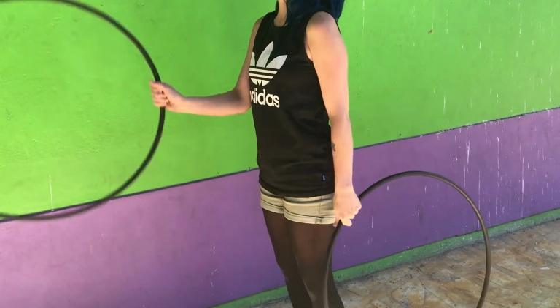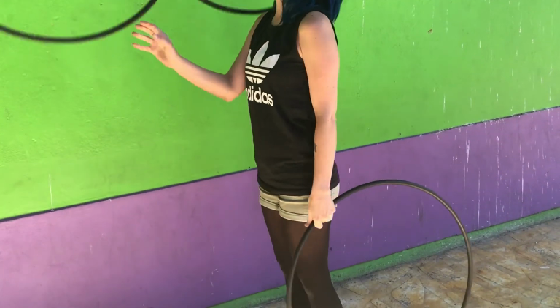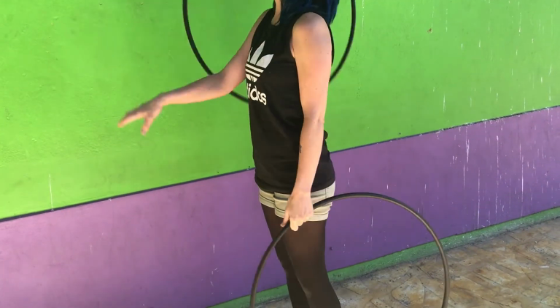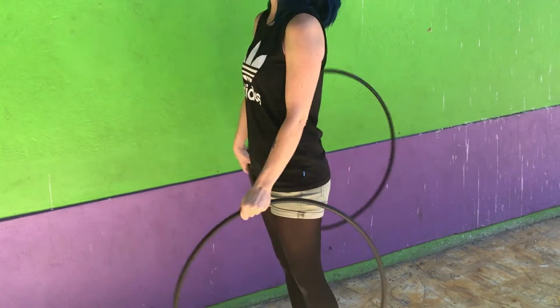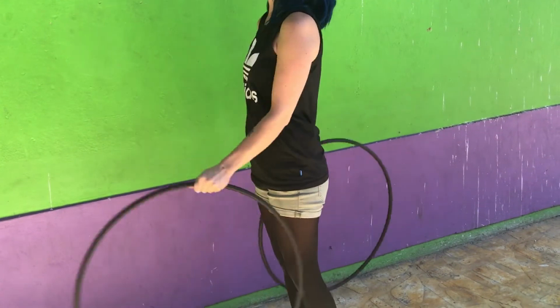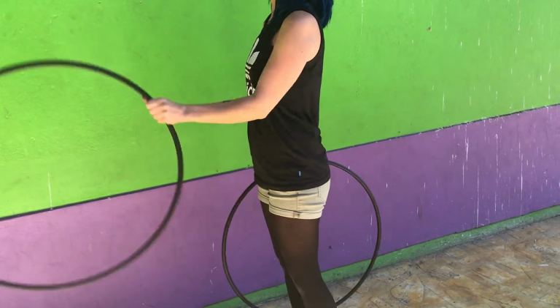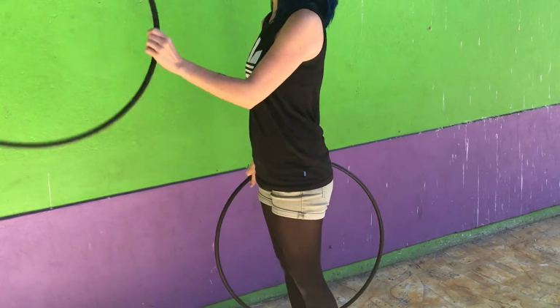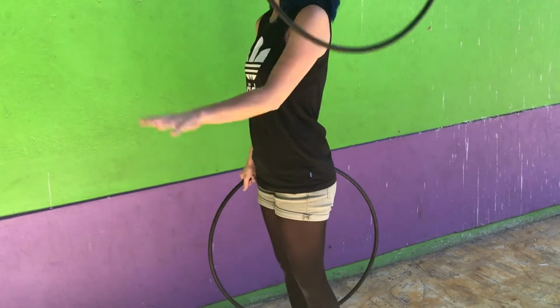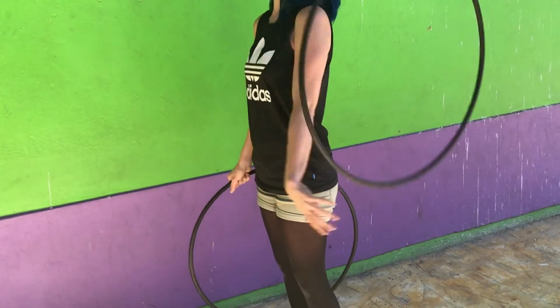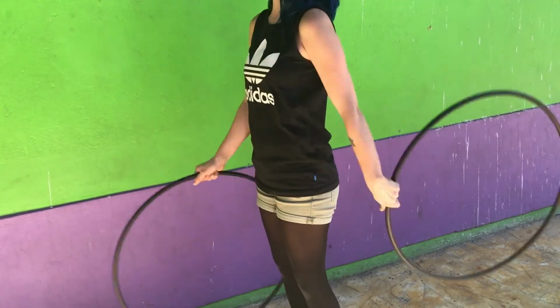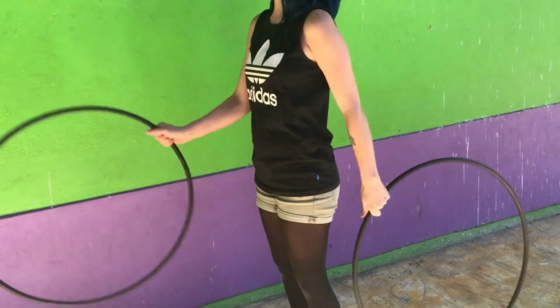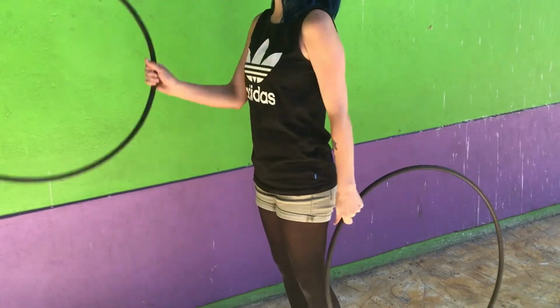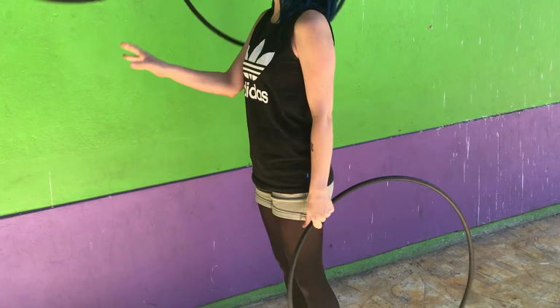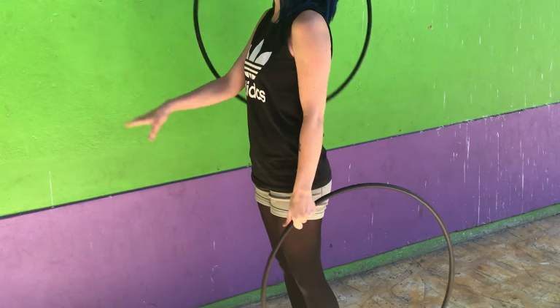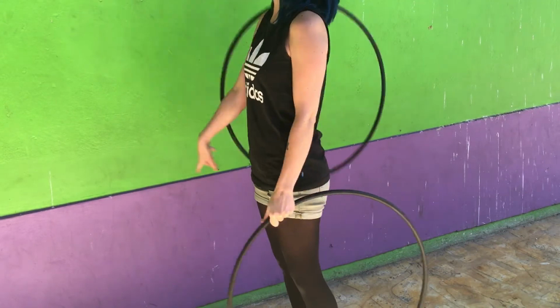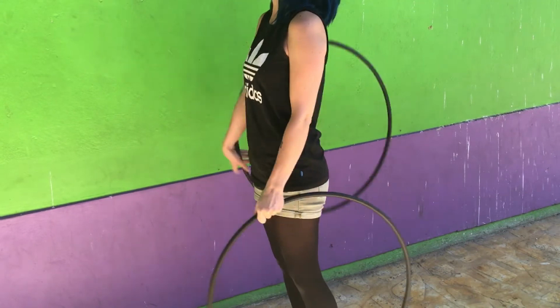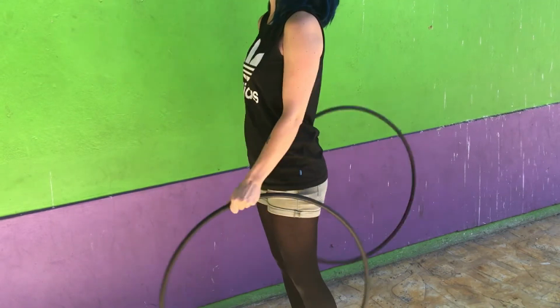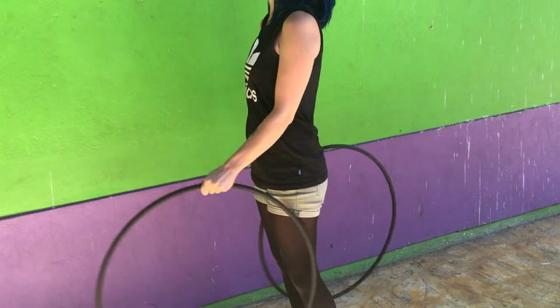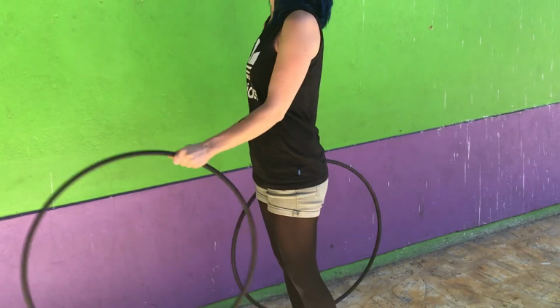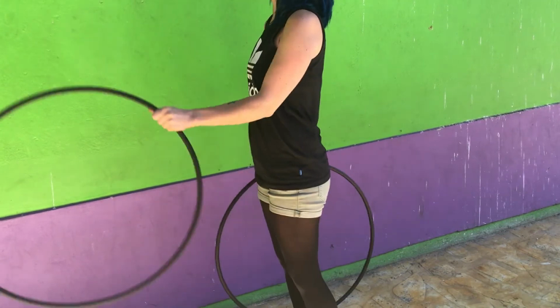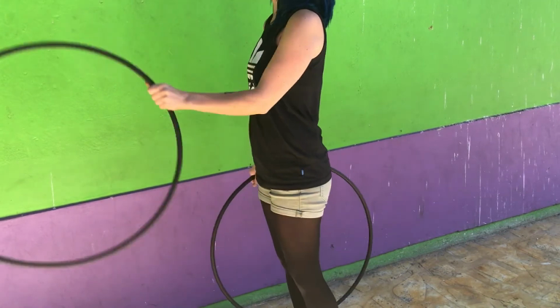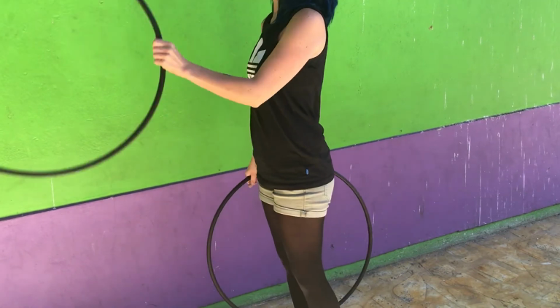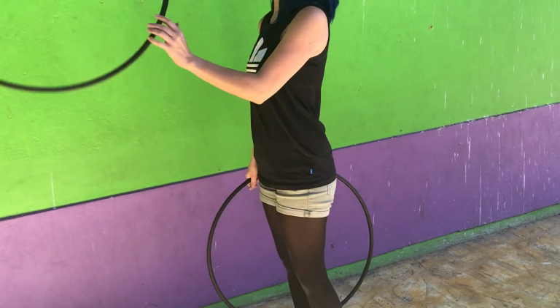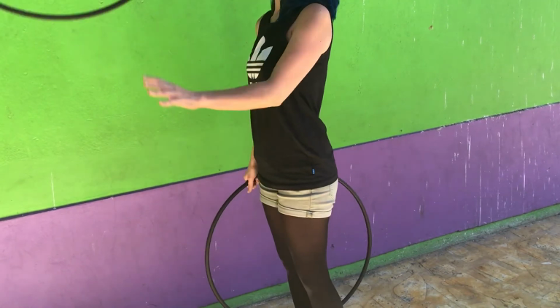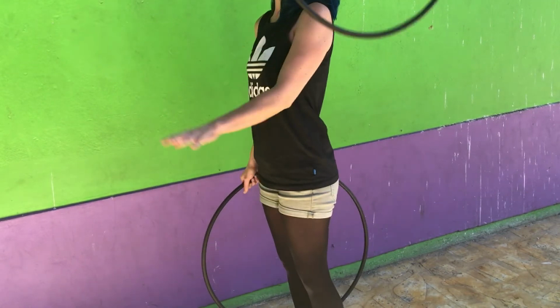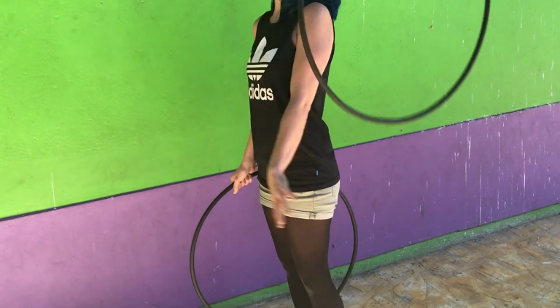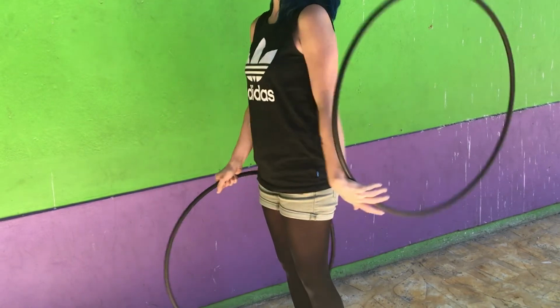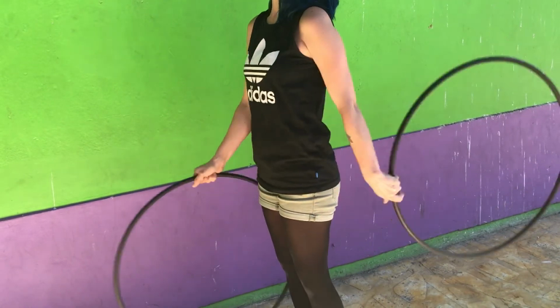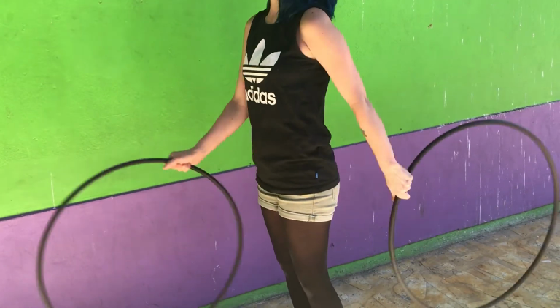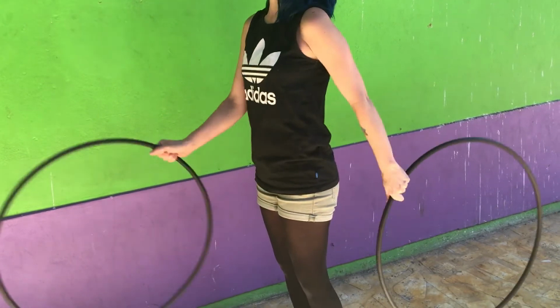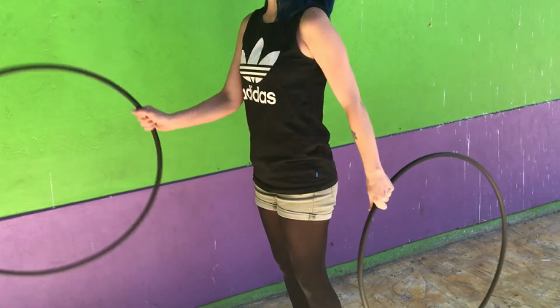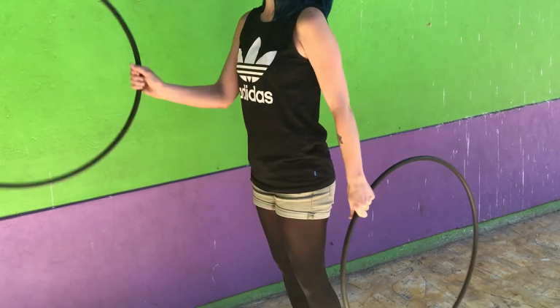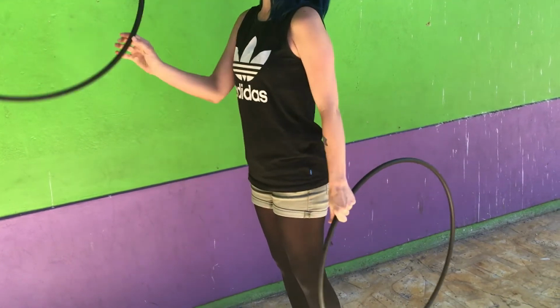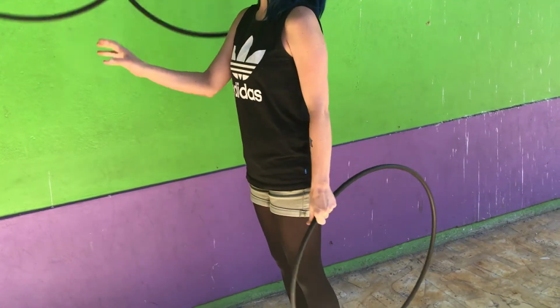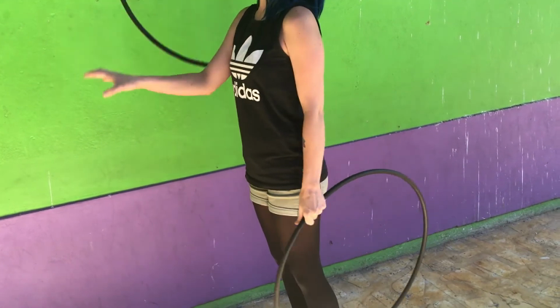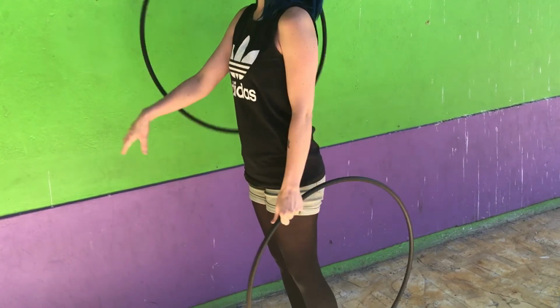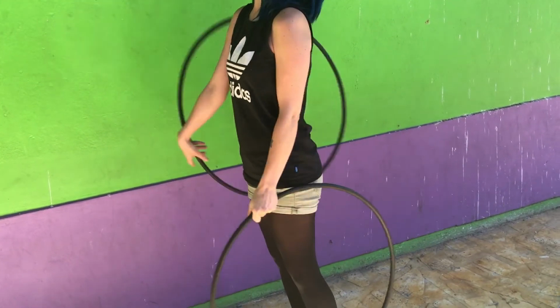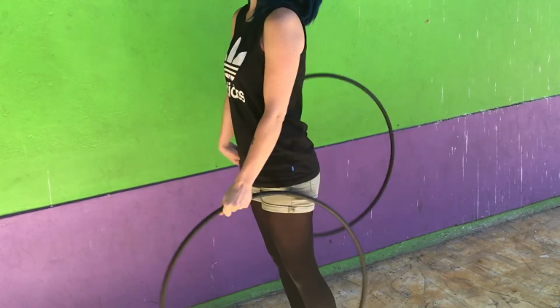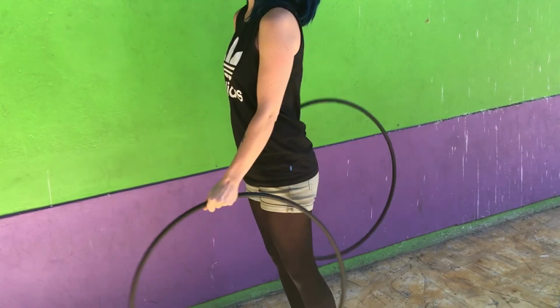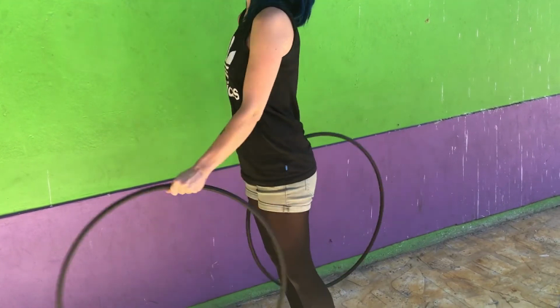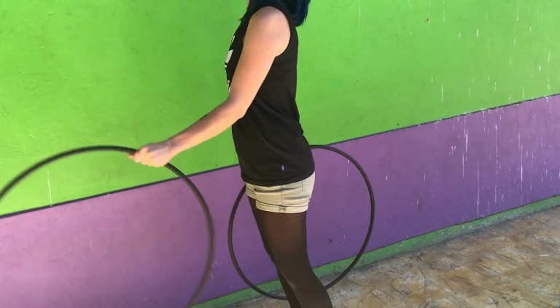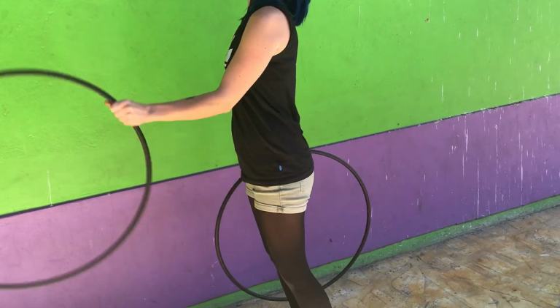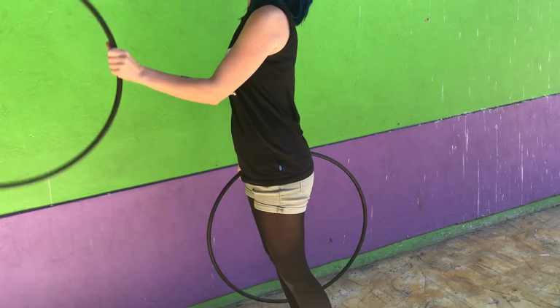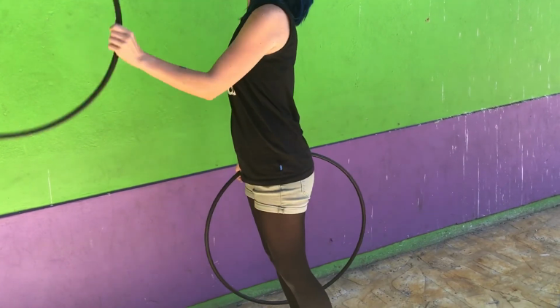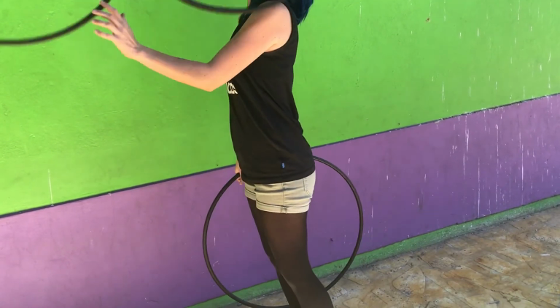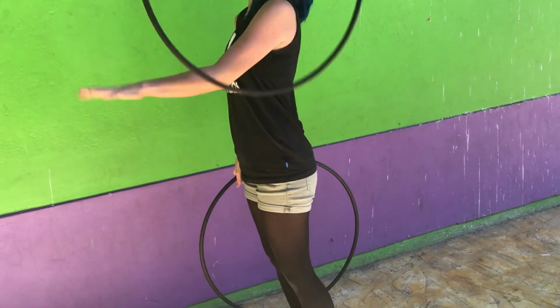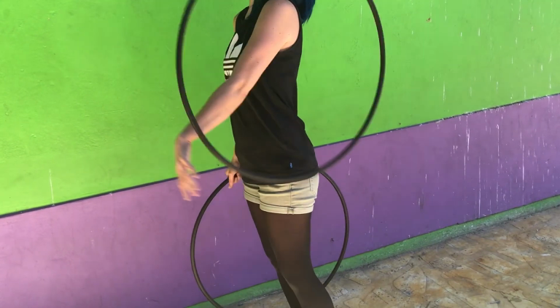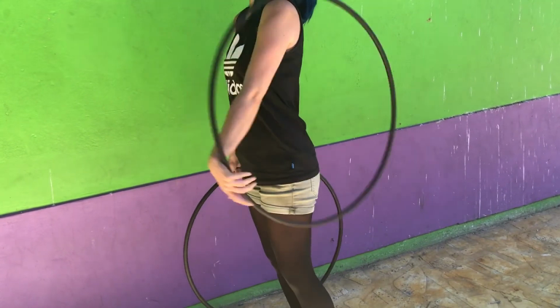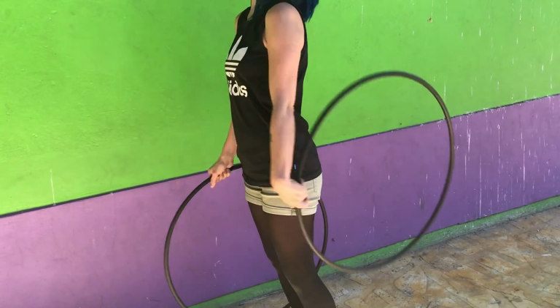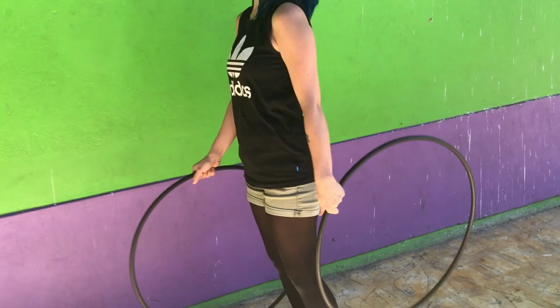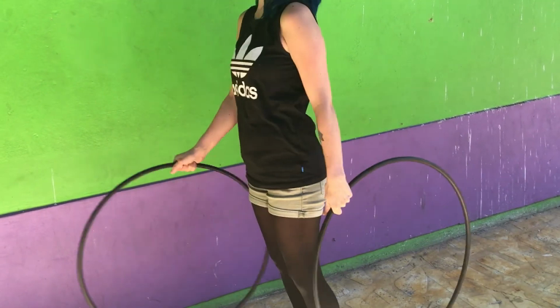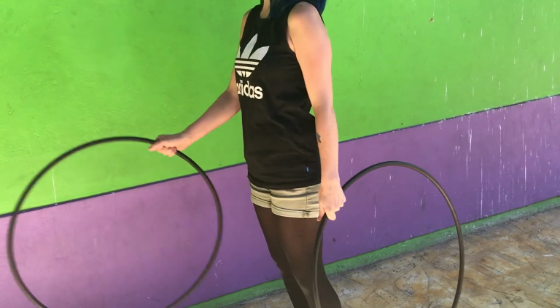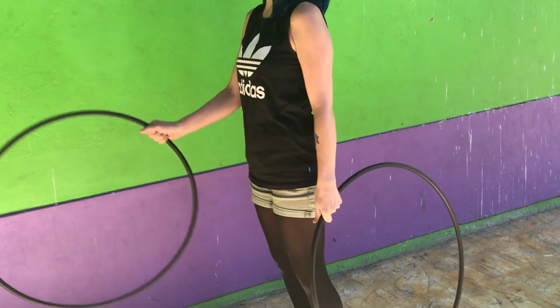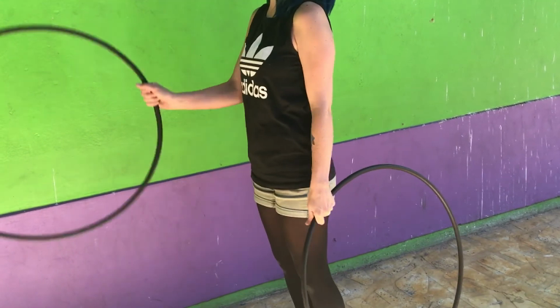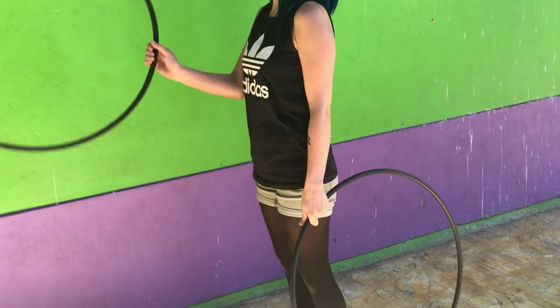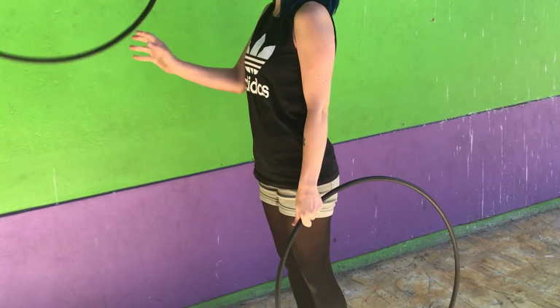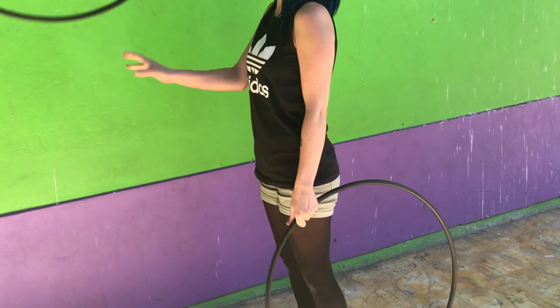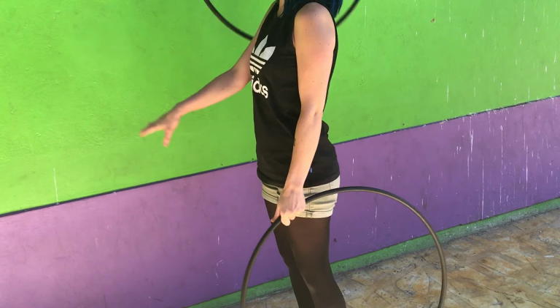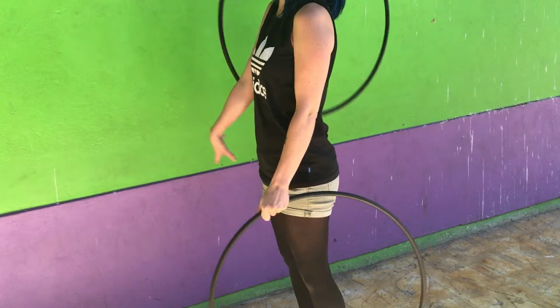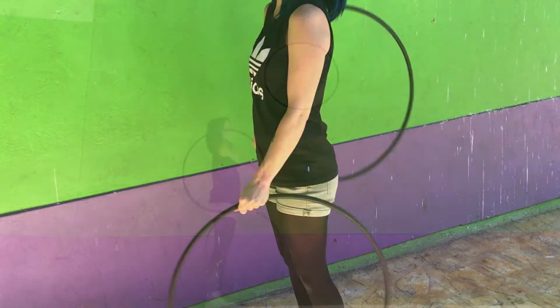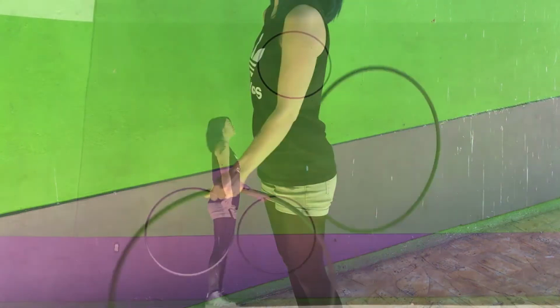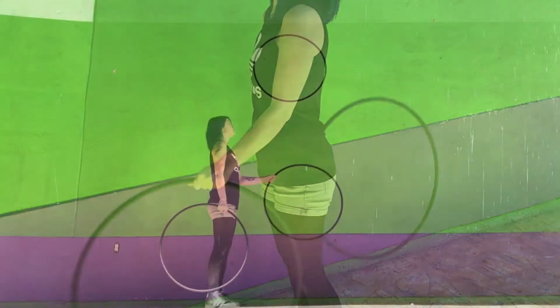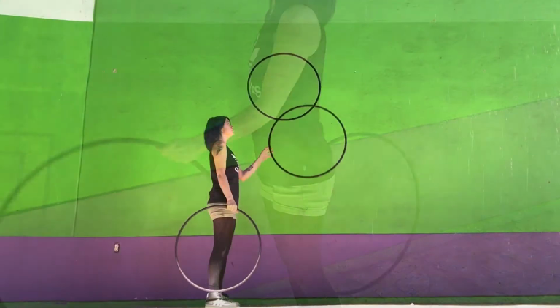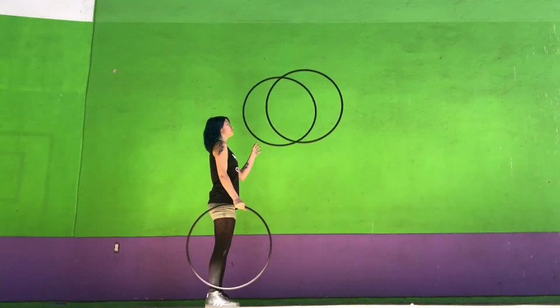To catch, open your hand with your palm facing behind you. Make sure the hoop makes contact with your hand before closing to grip the hoop, to avoid swatting the hoop away.